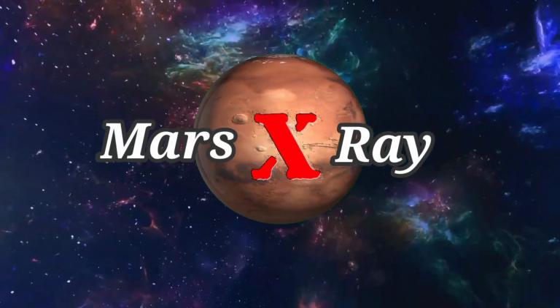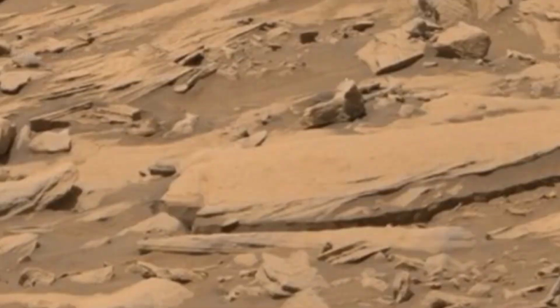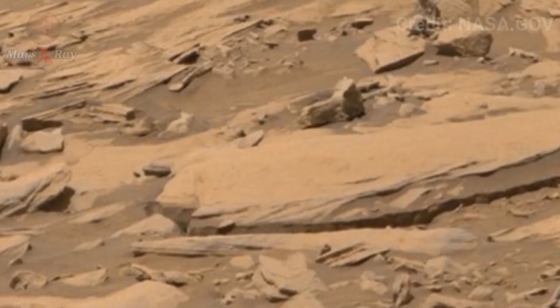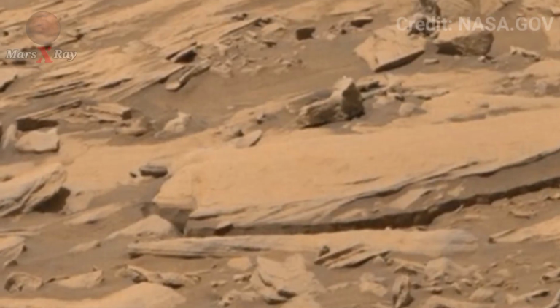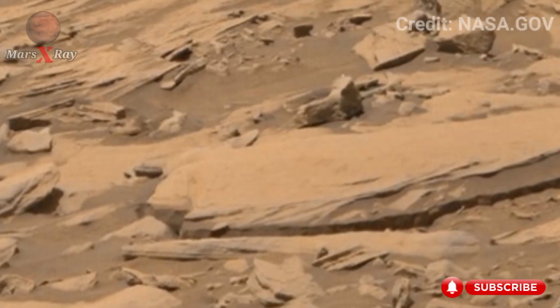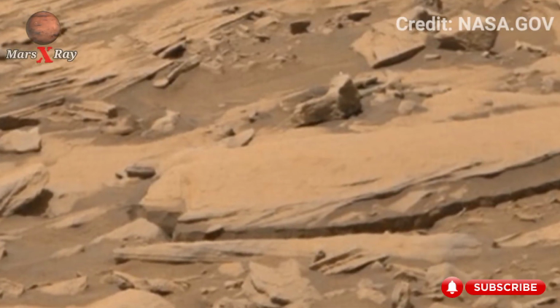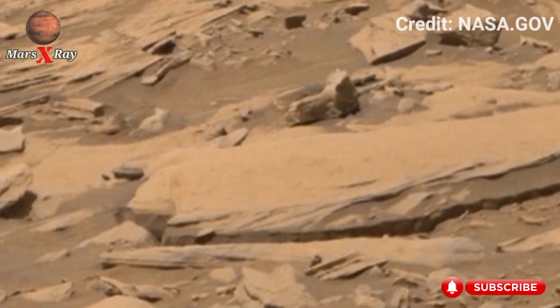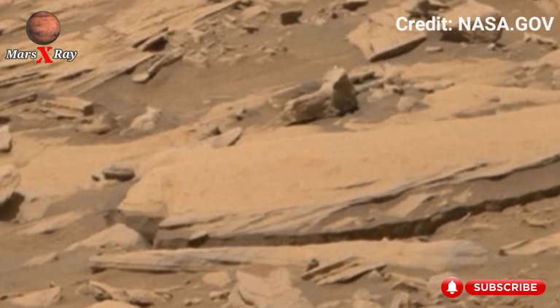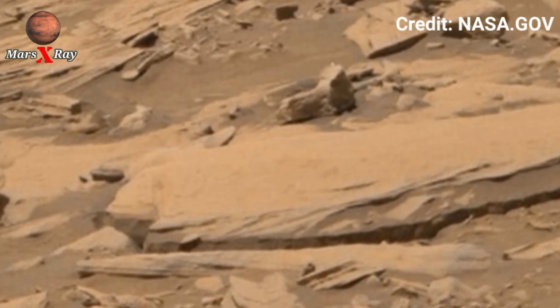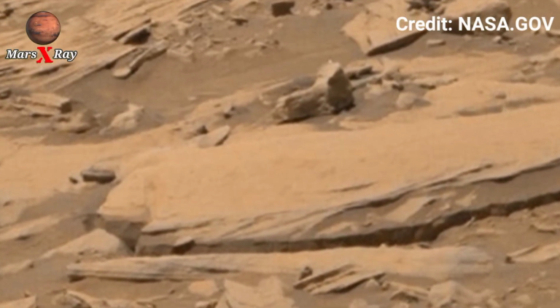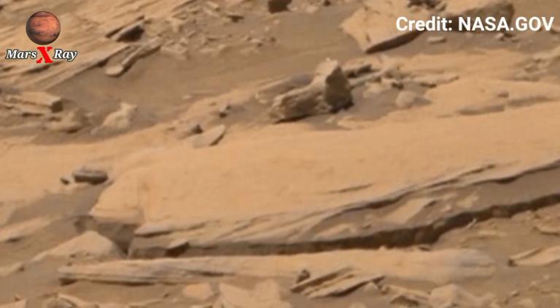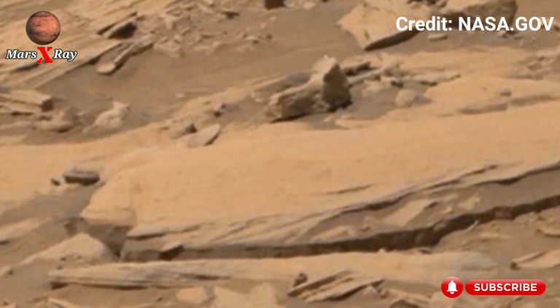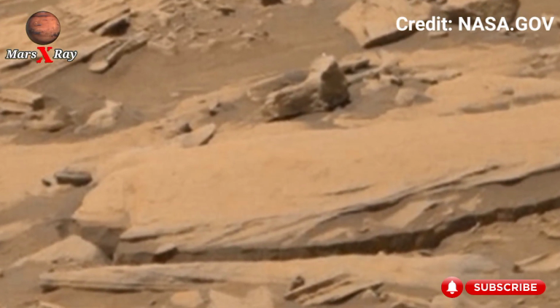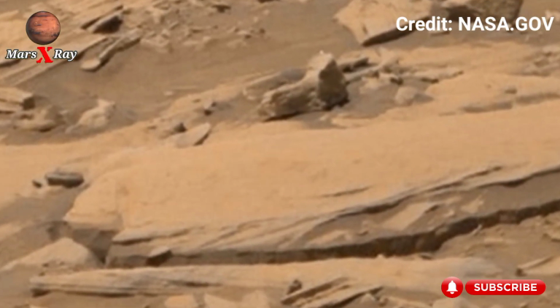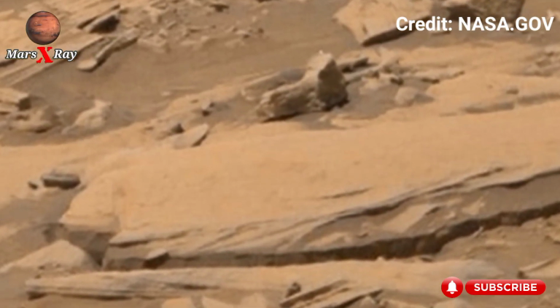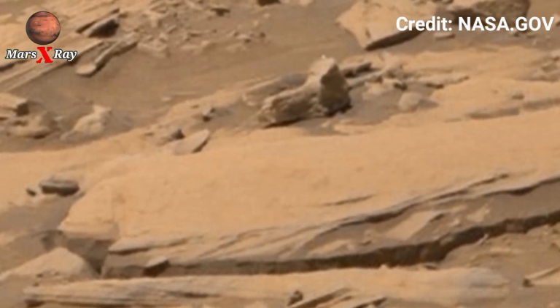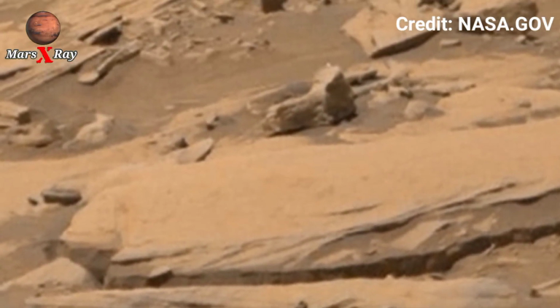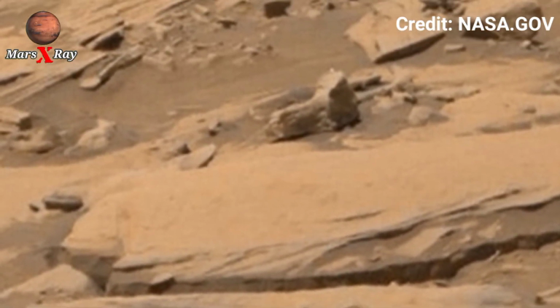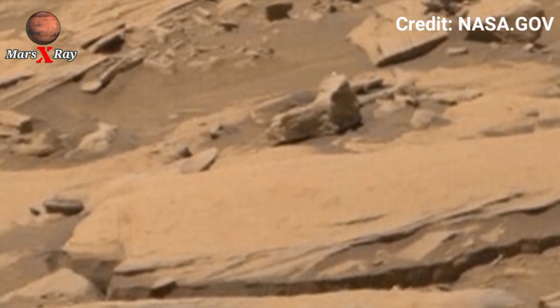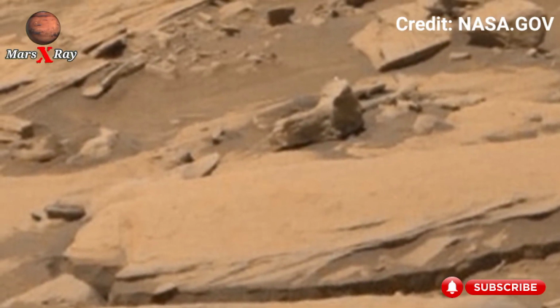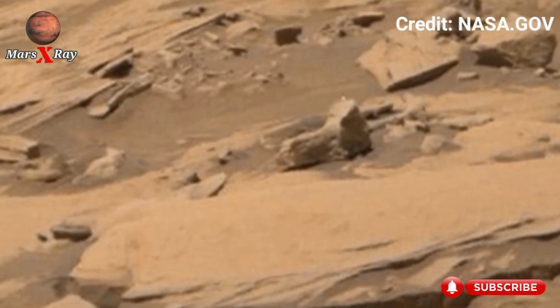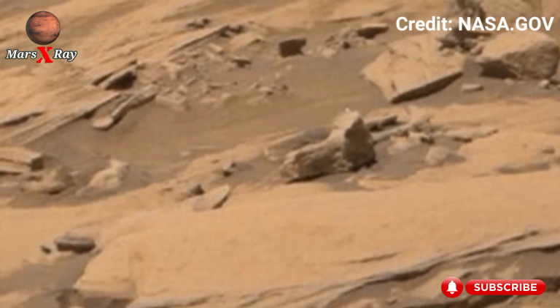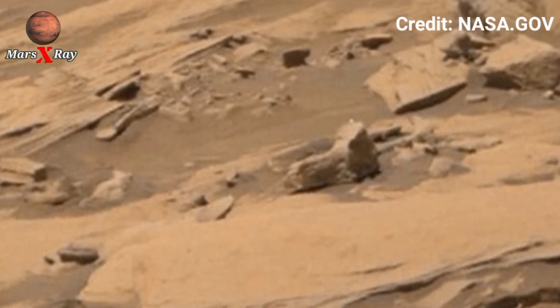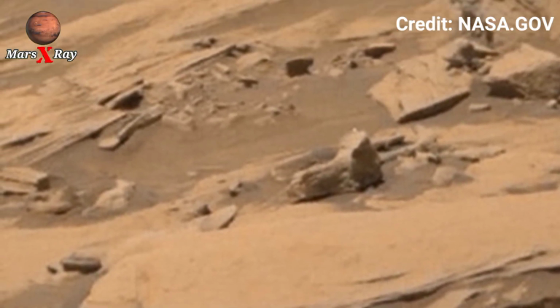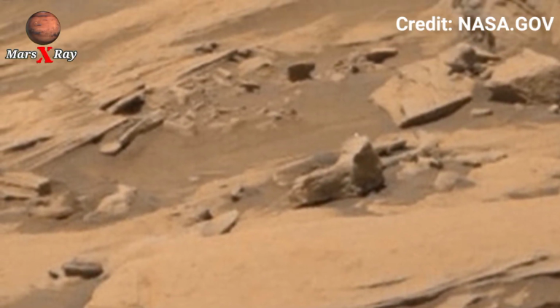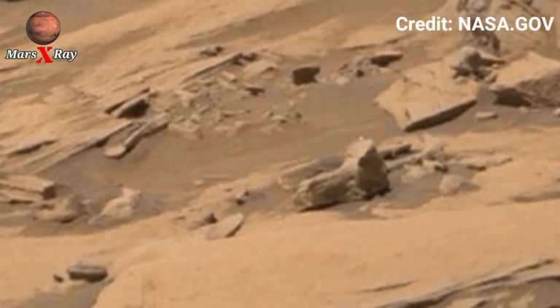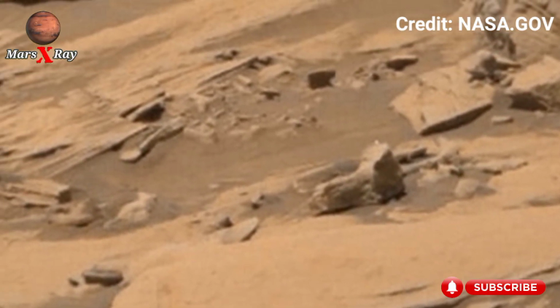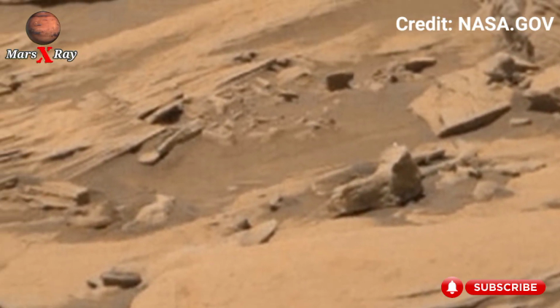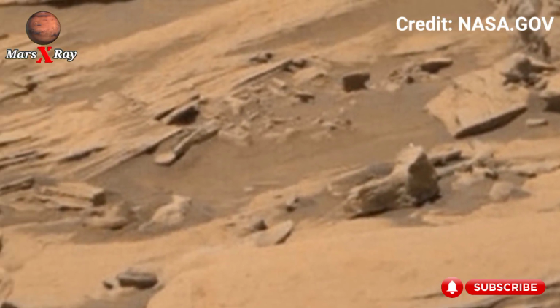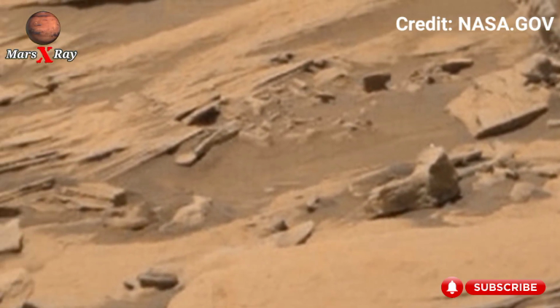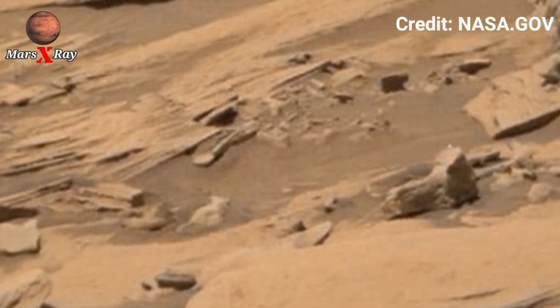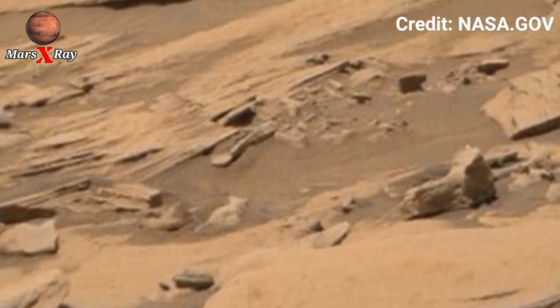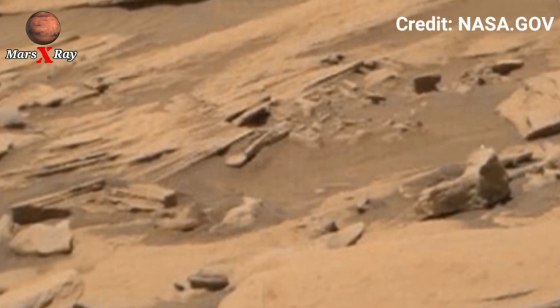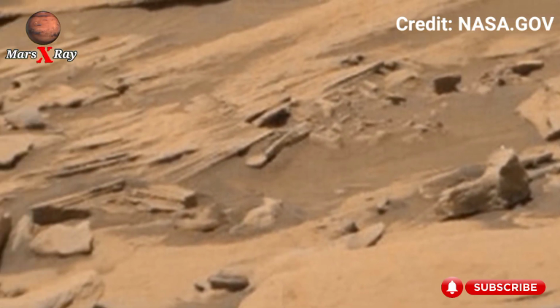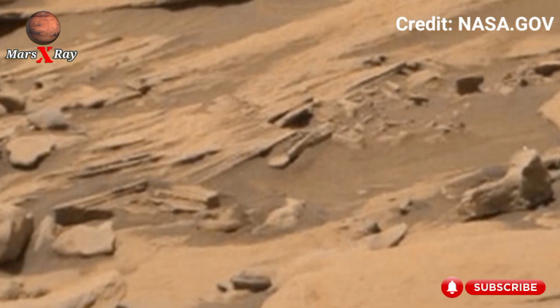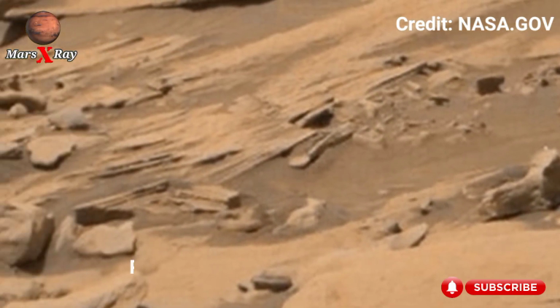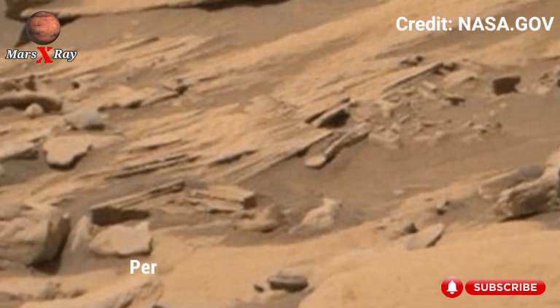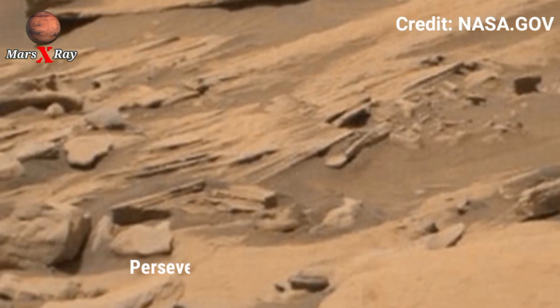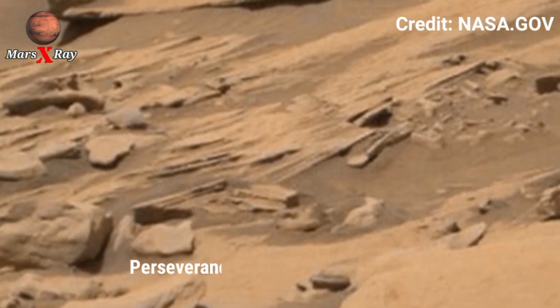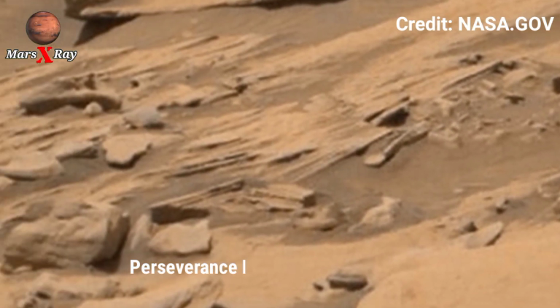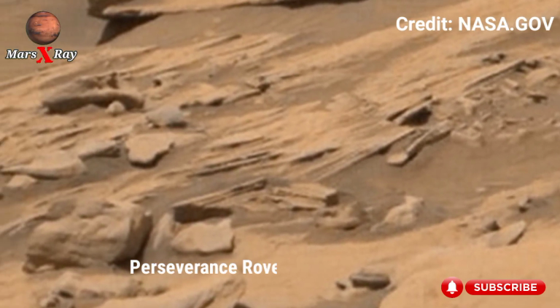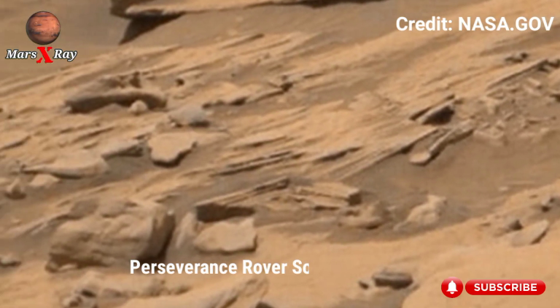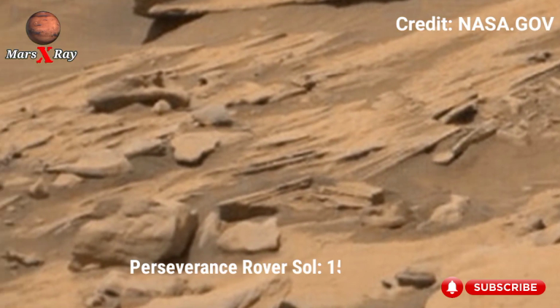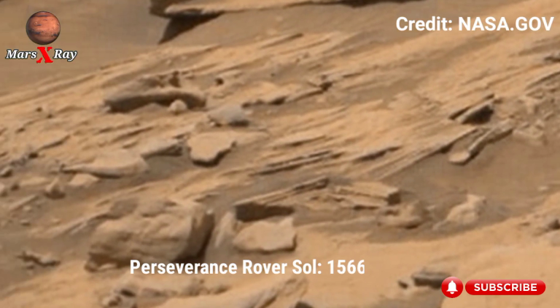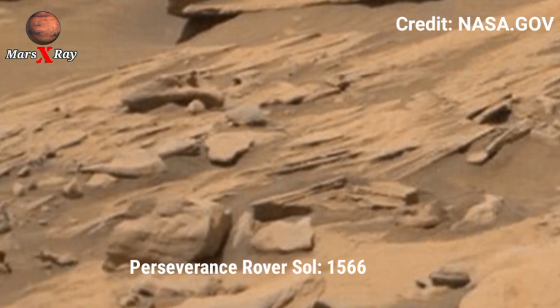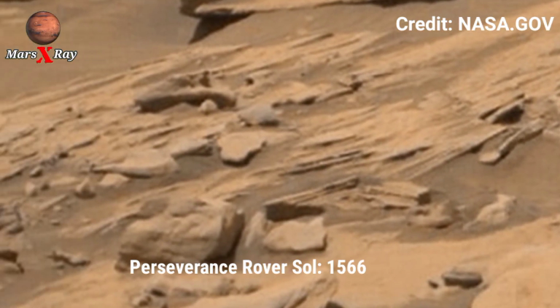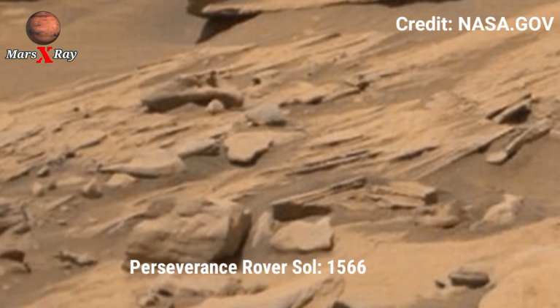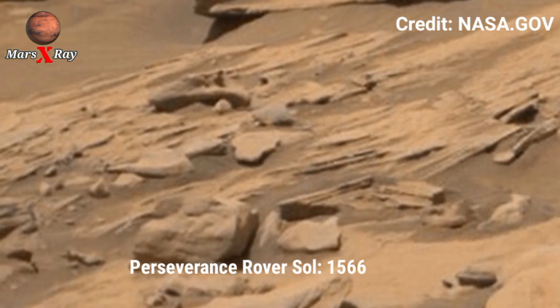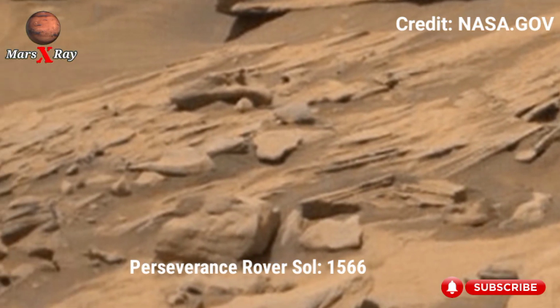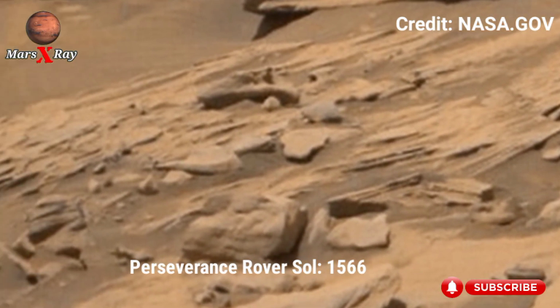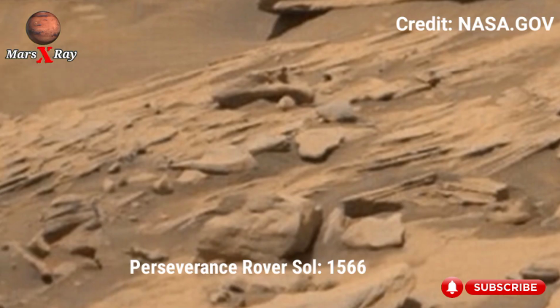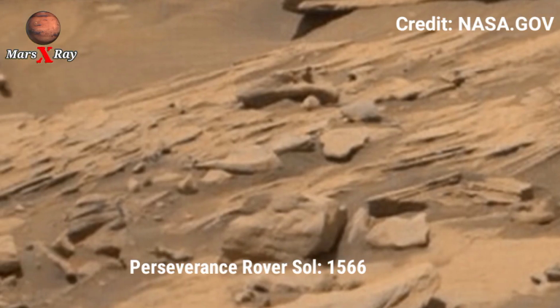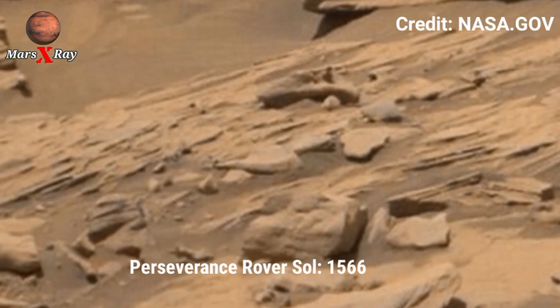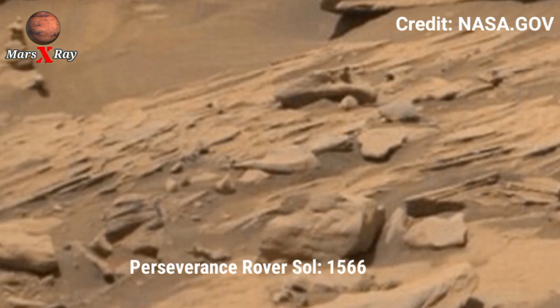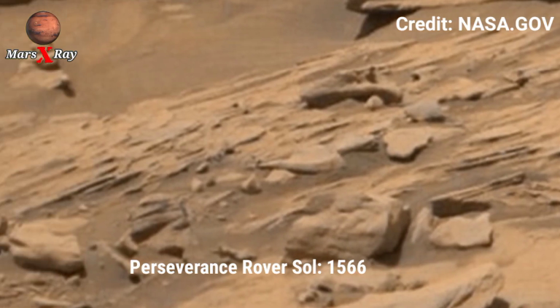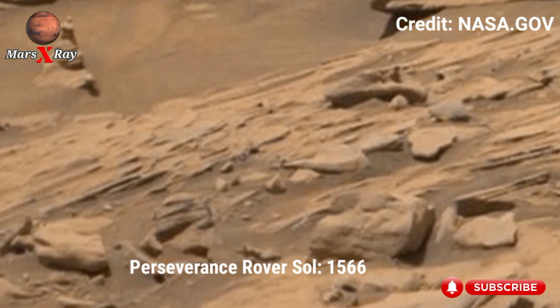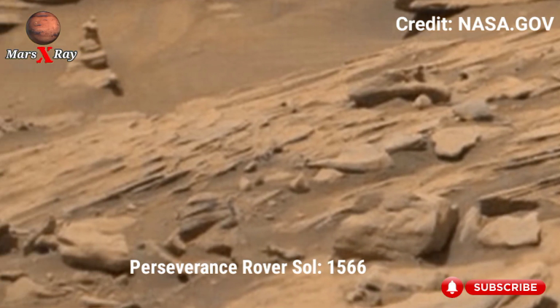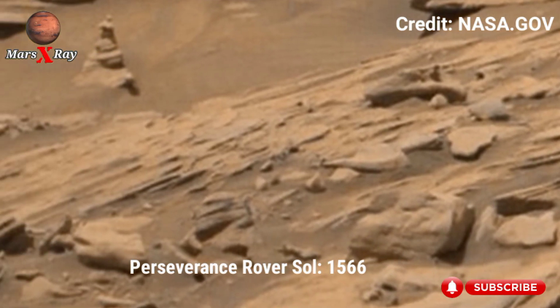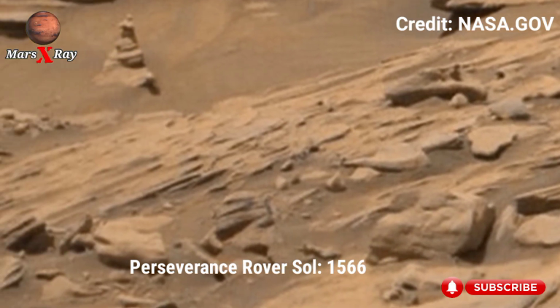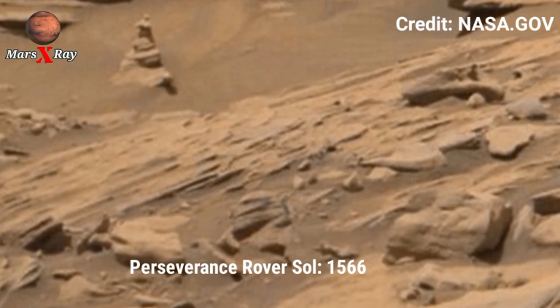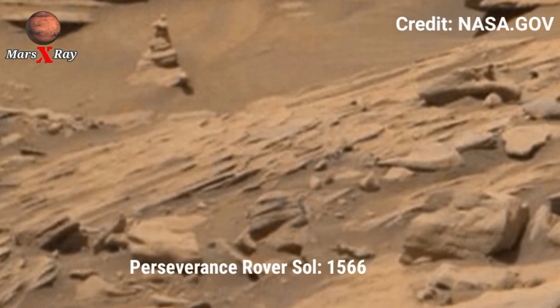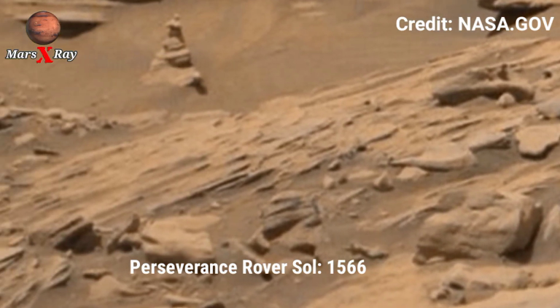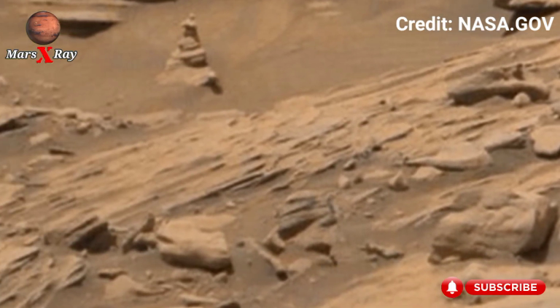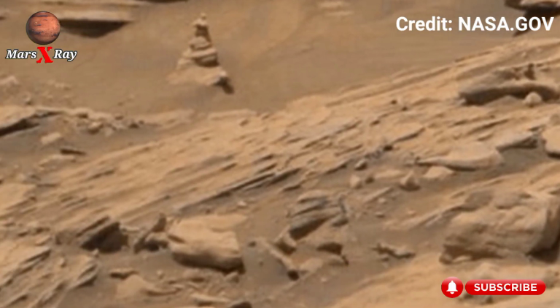Hi guys, welcome back to our YouTube channel Mars X-Ray. NASA's Mars Perseverance Rover at Sol 1566.